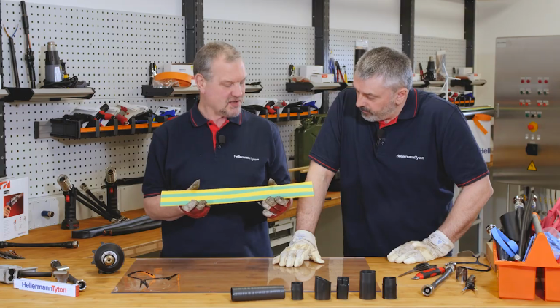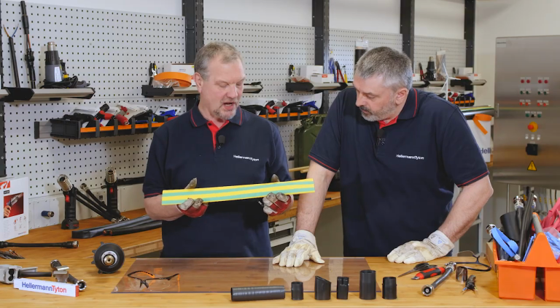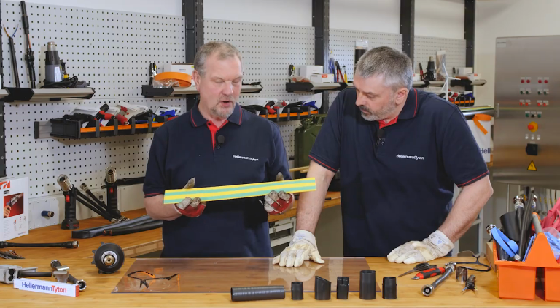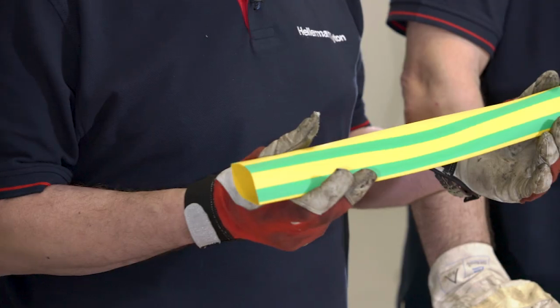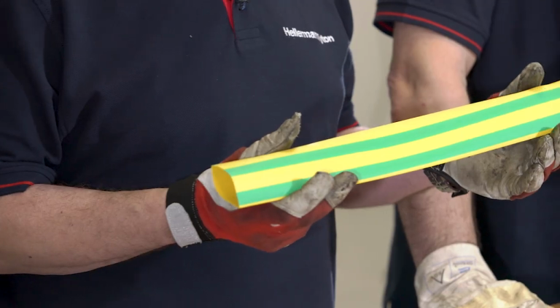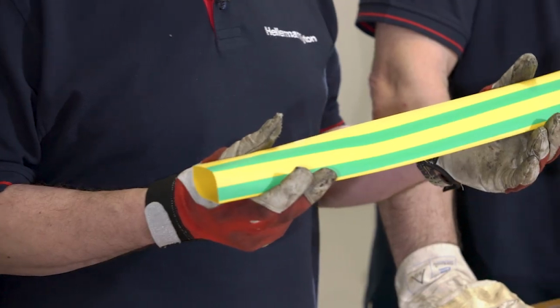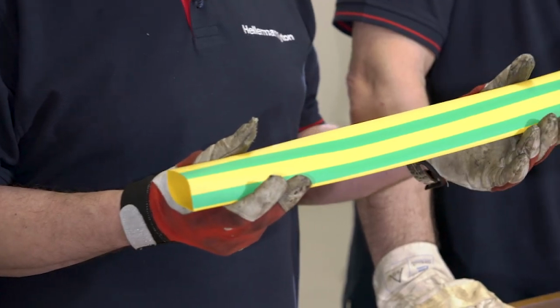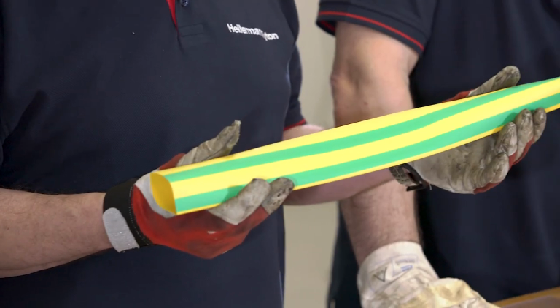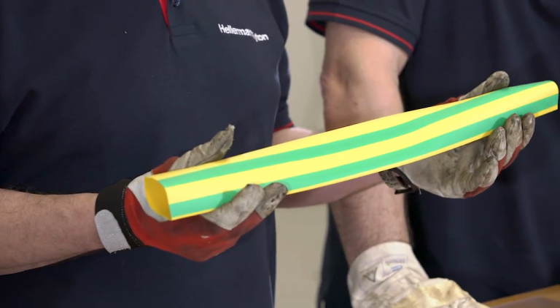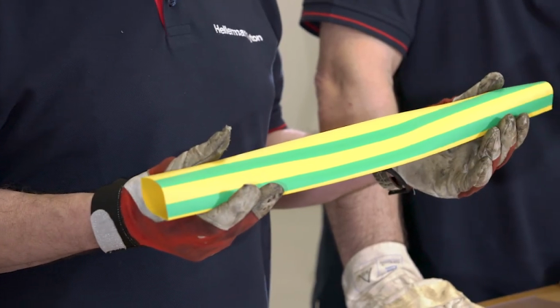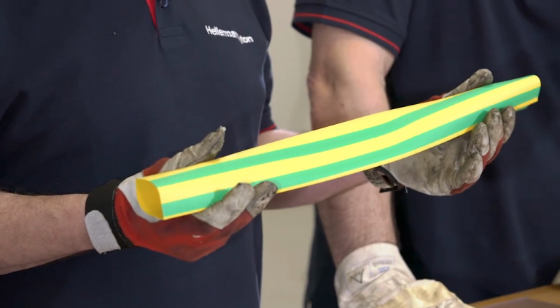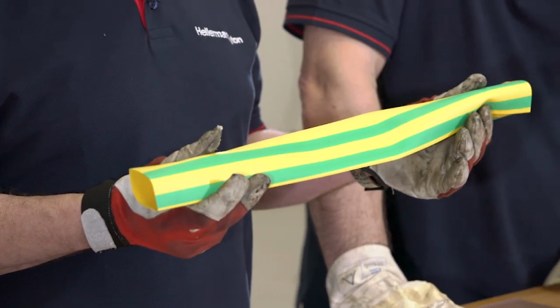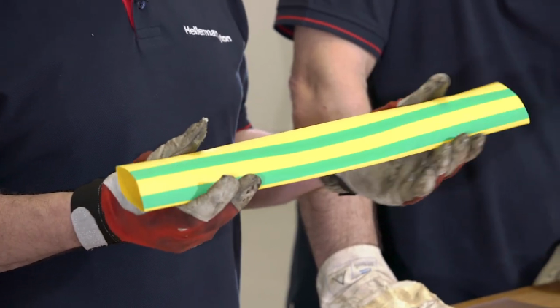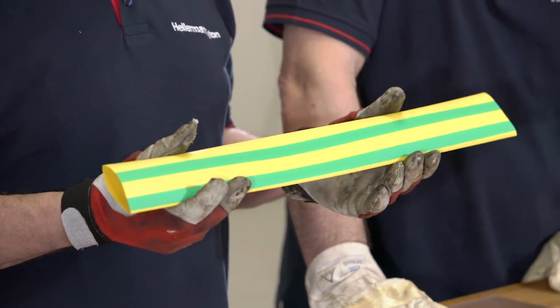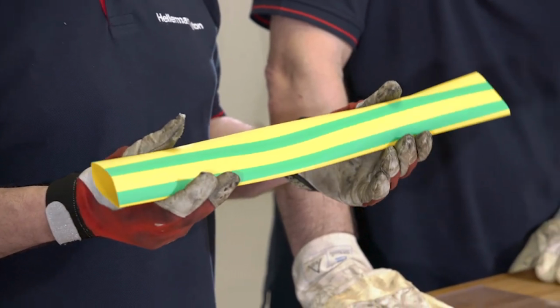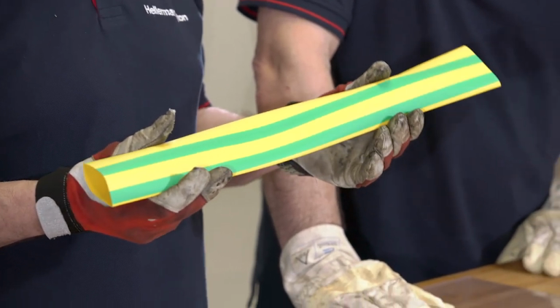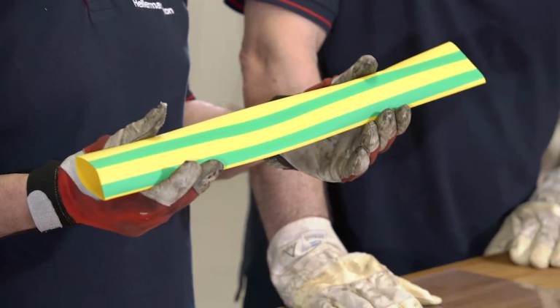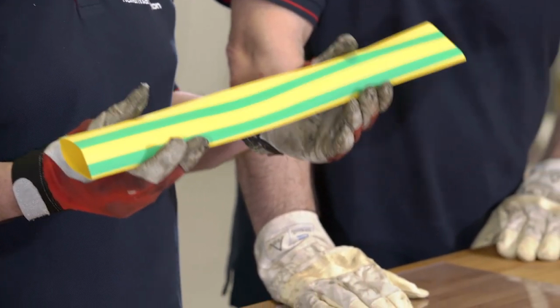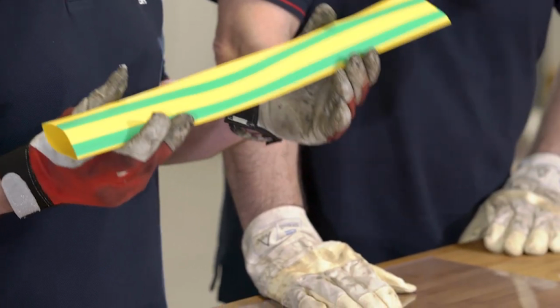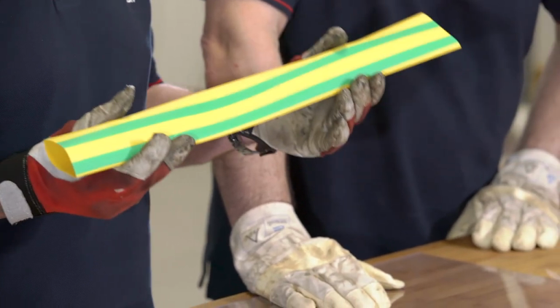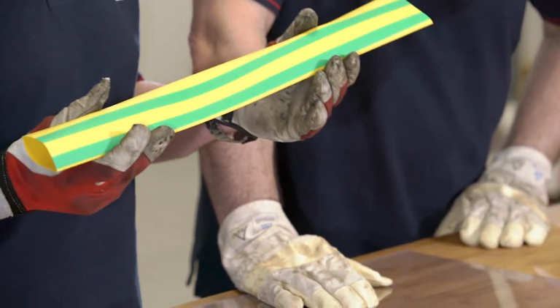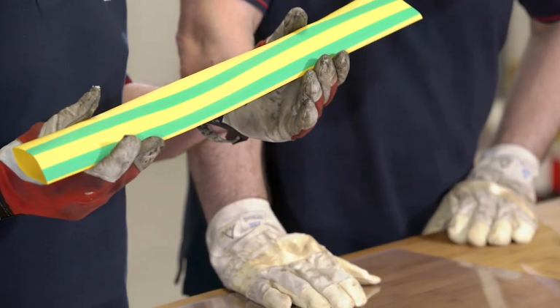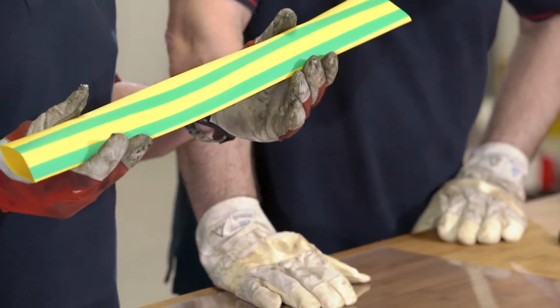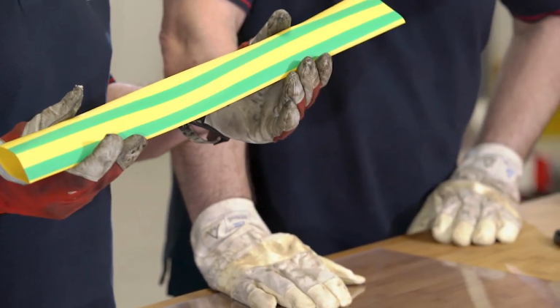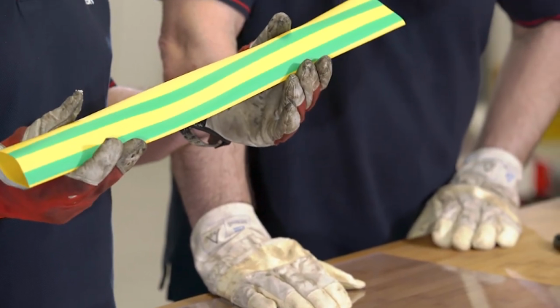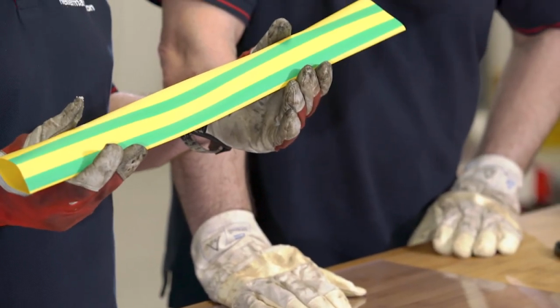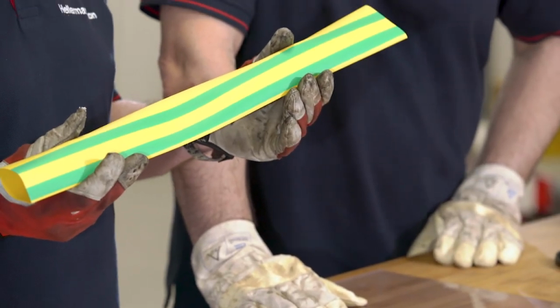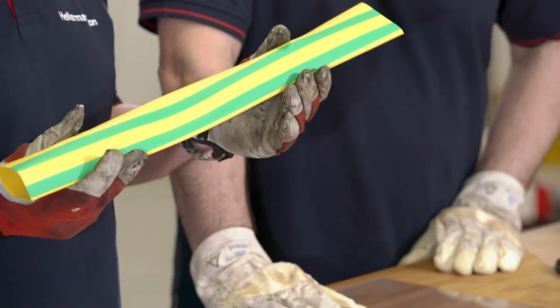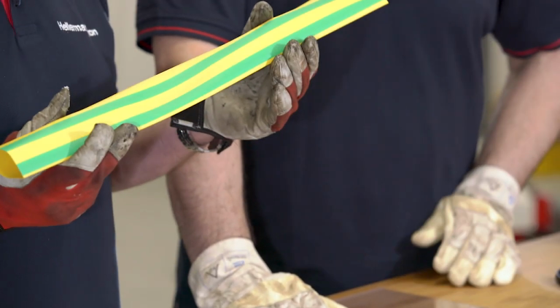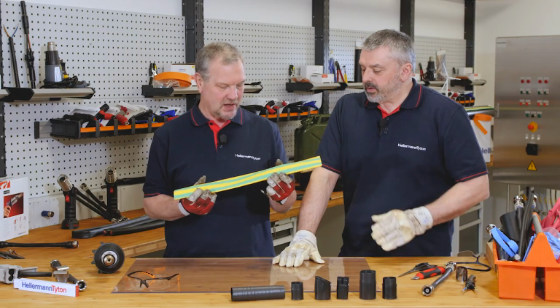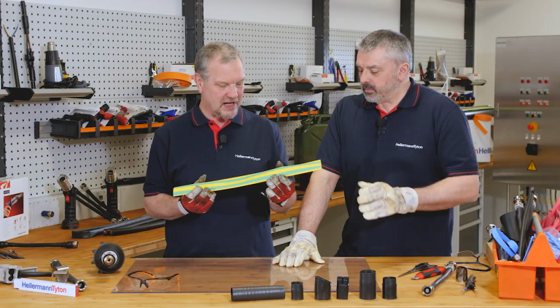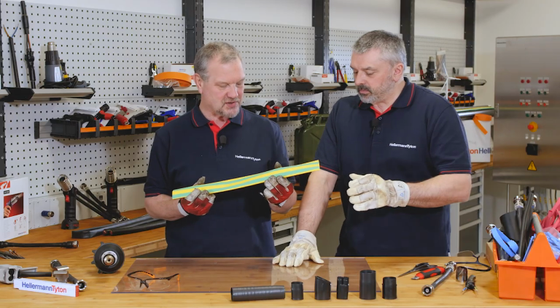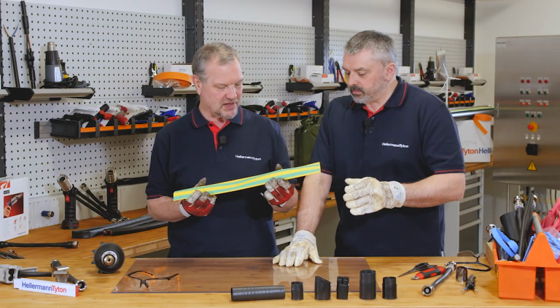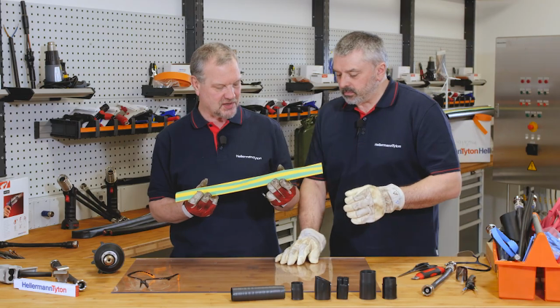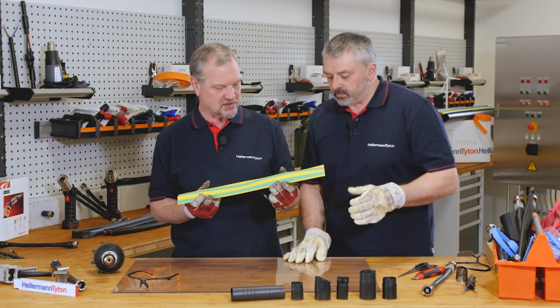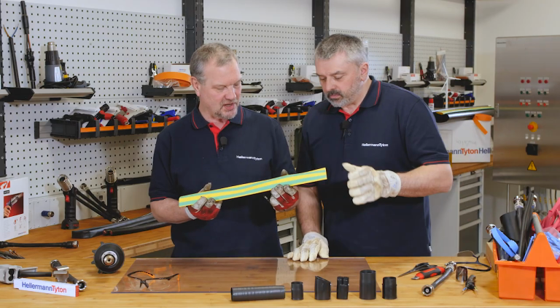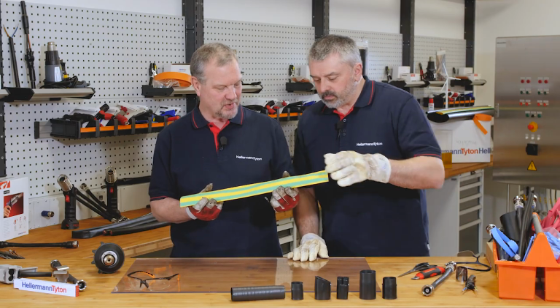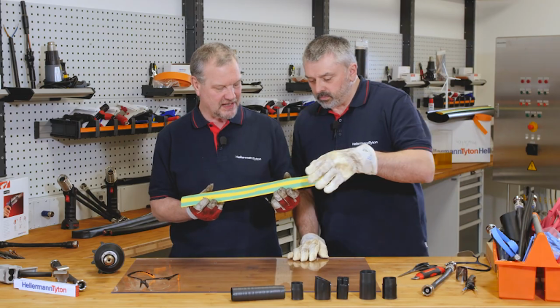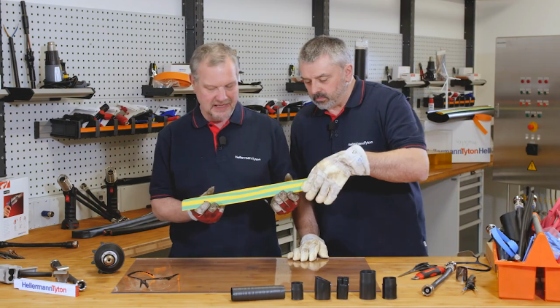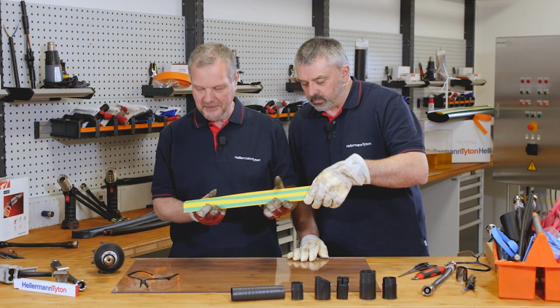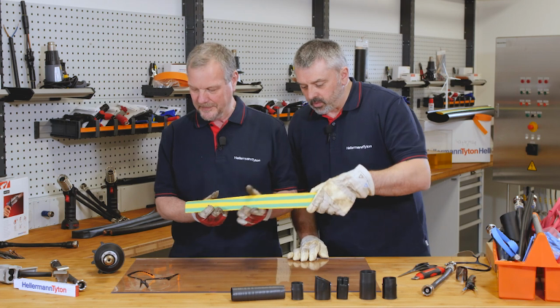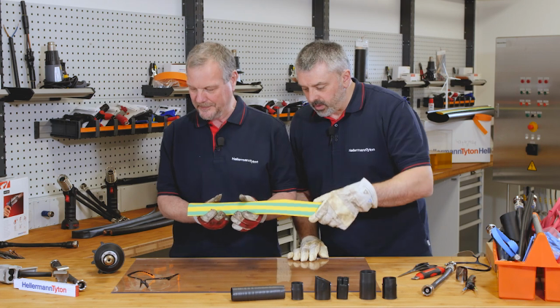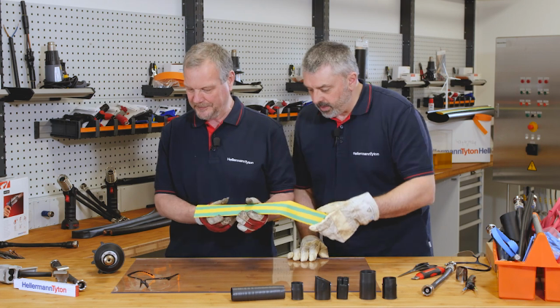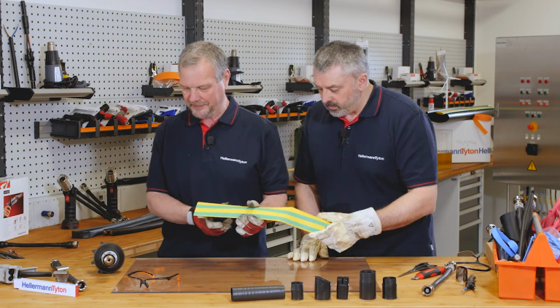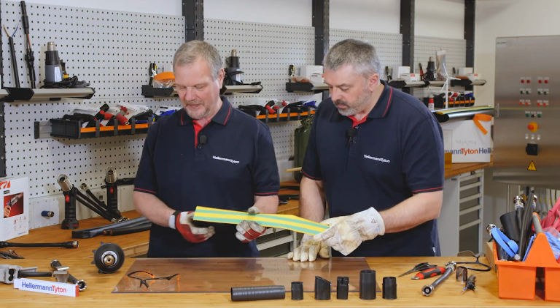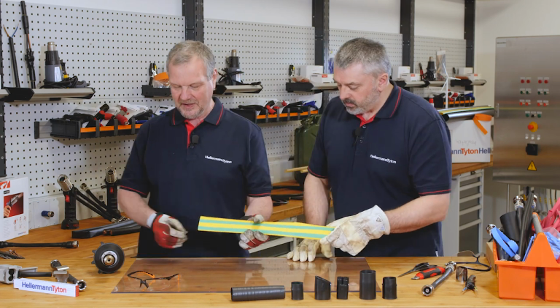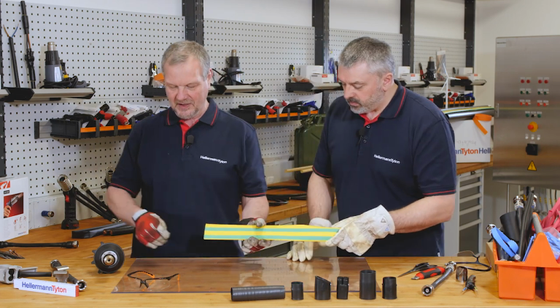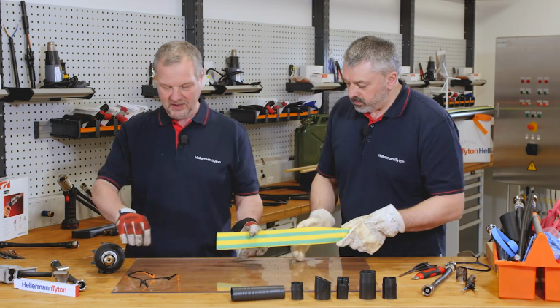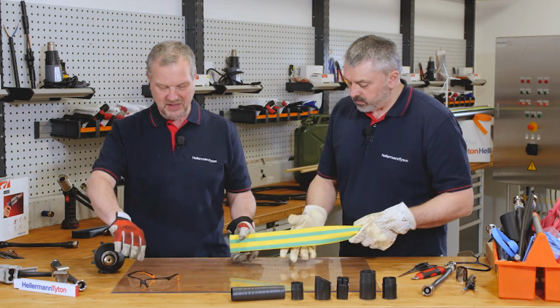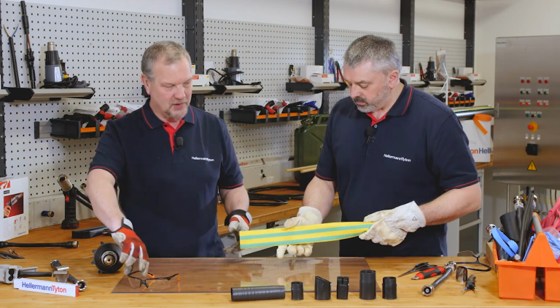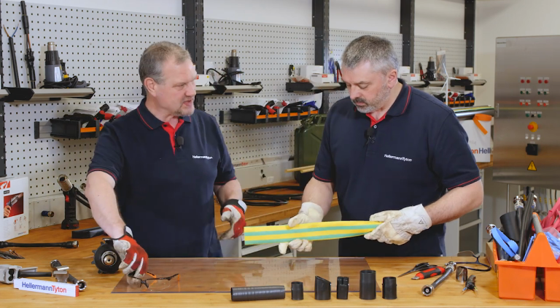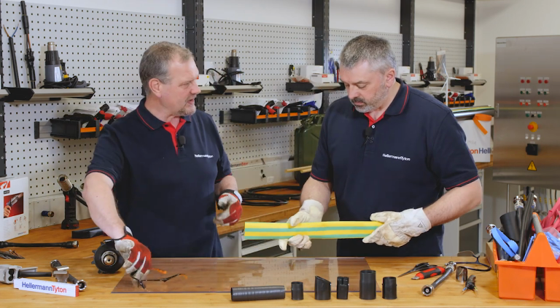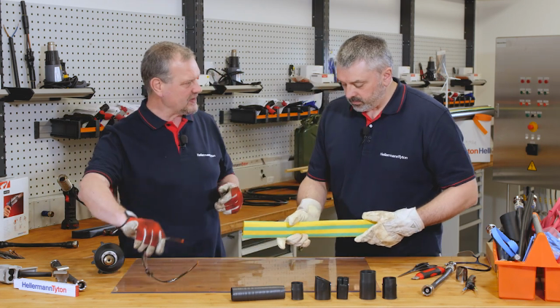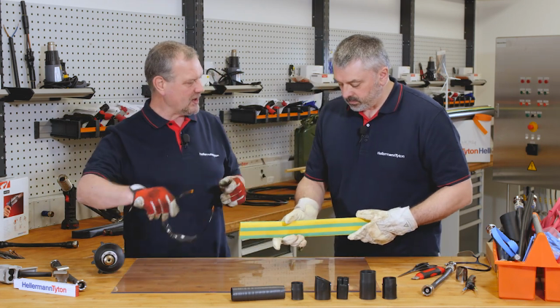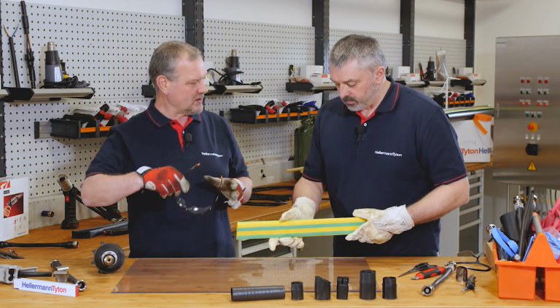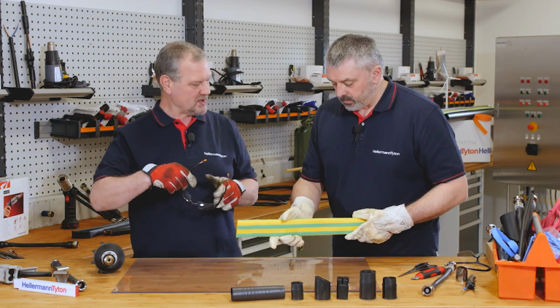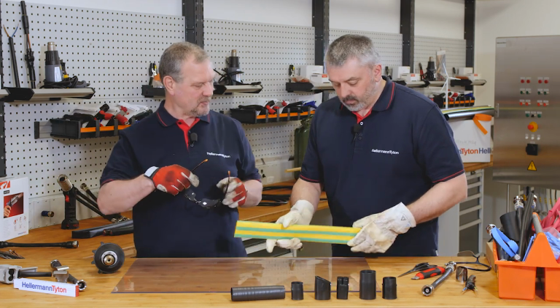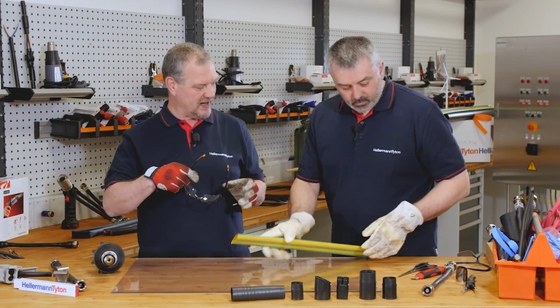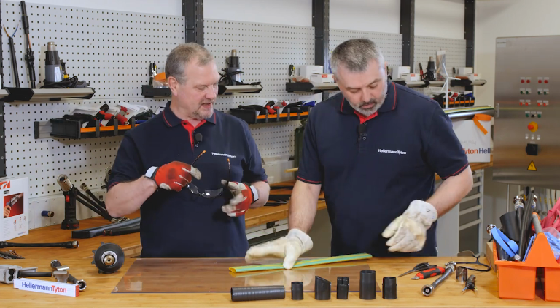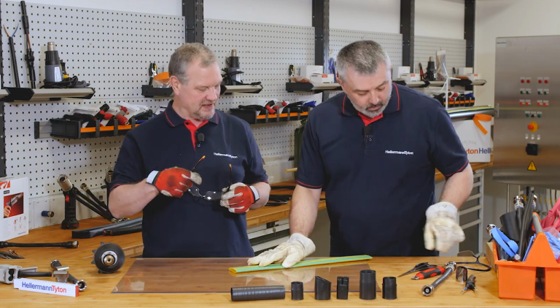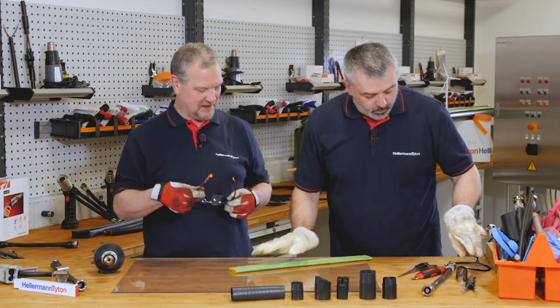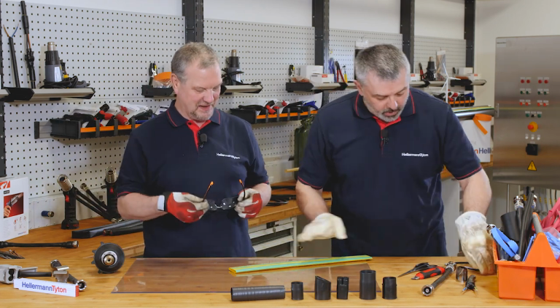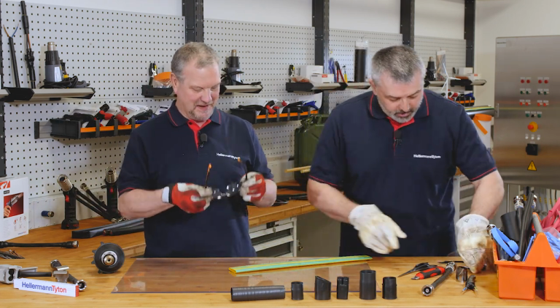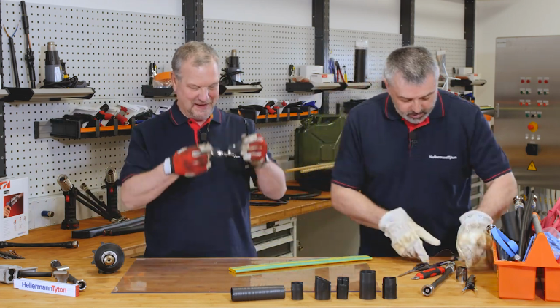So I tell you what Barry, we don't just say — we demonstrate. So let's shrink this tubing down. Safety goggles on Barry? Yes.